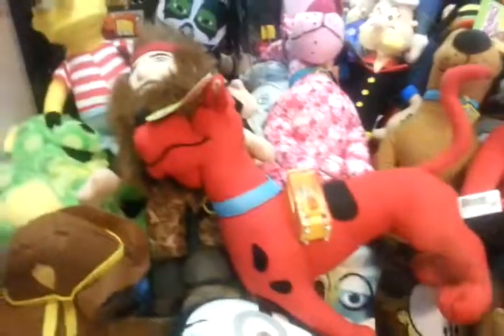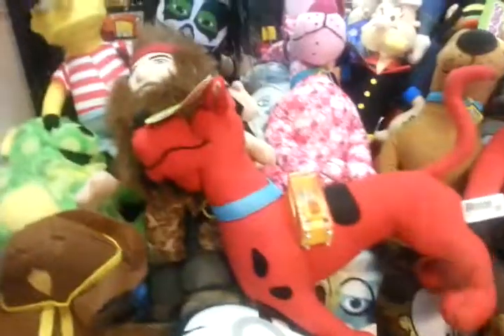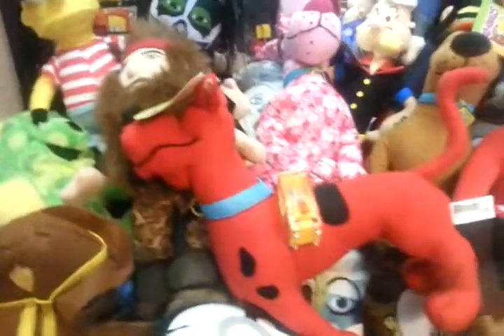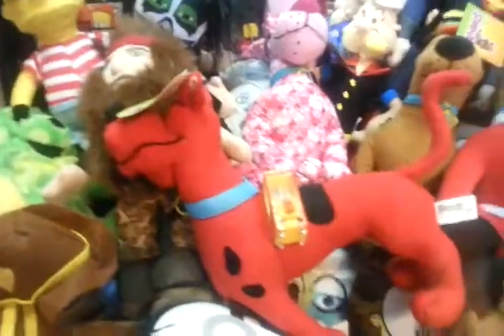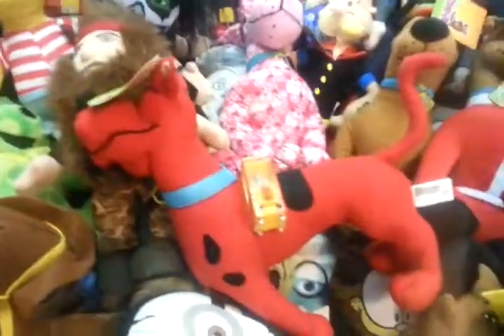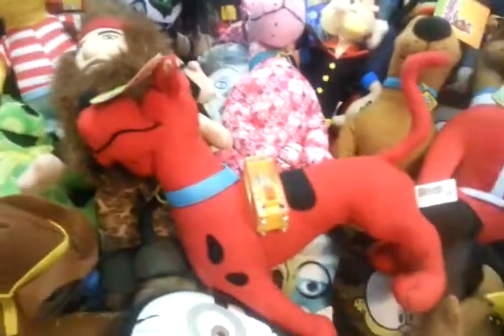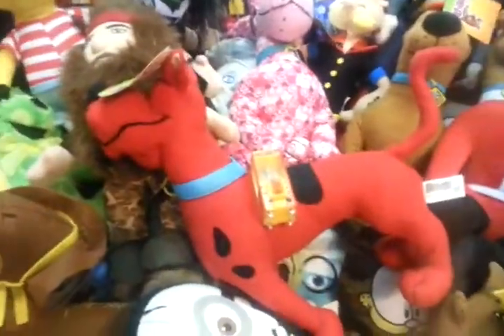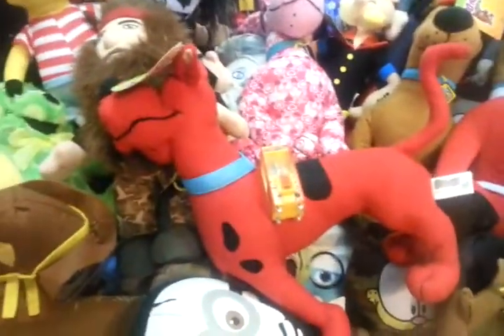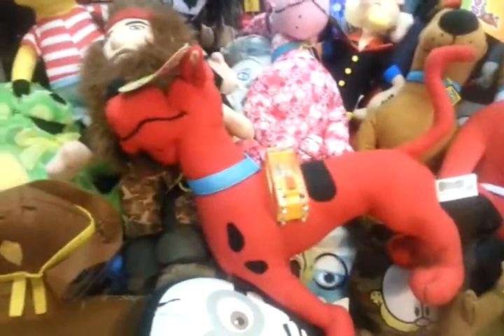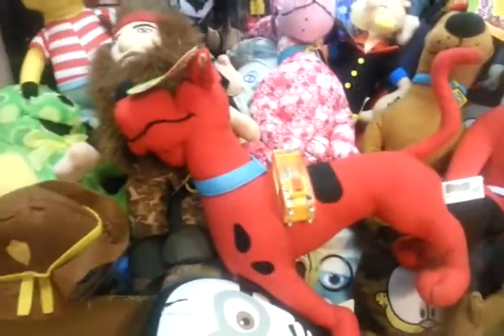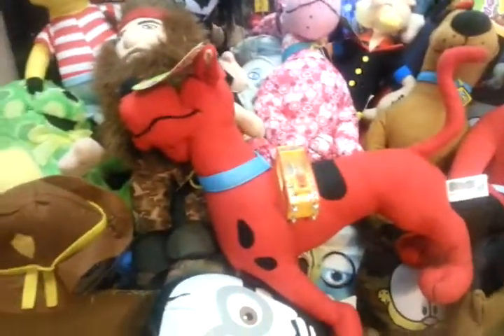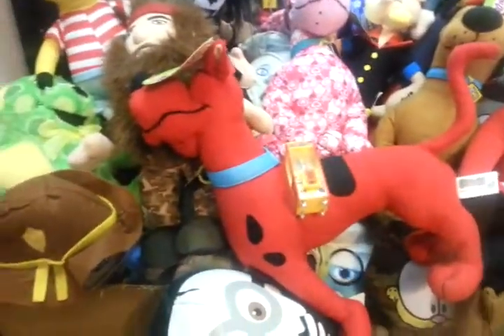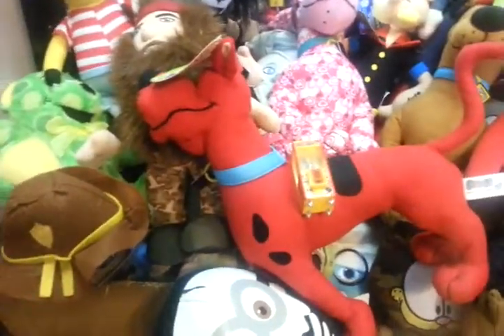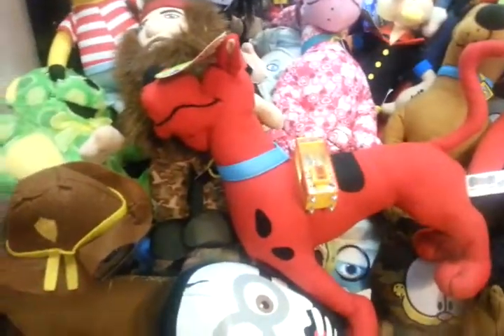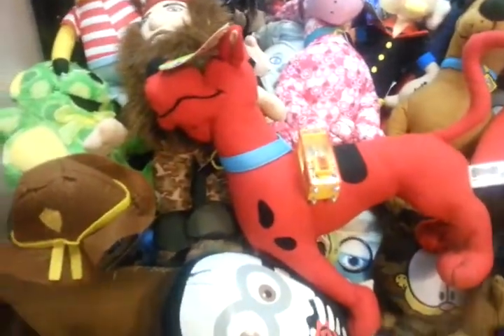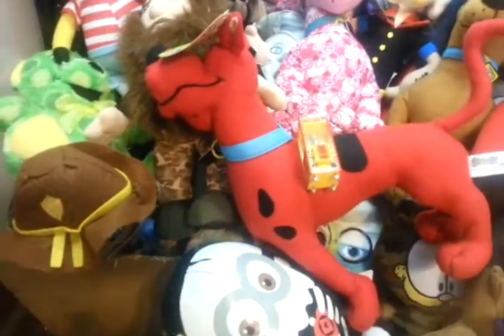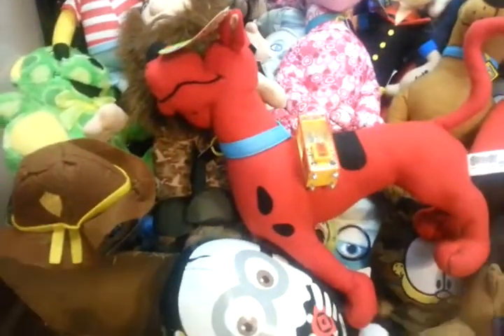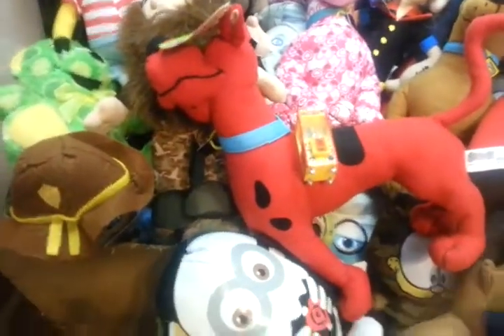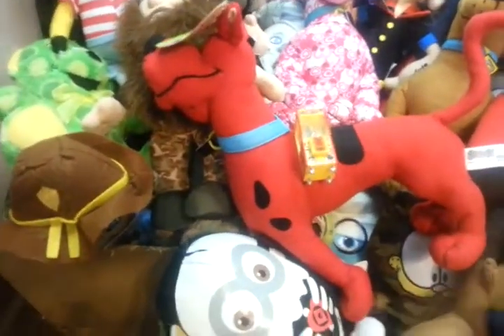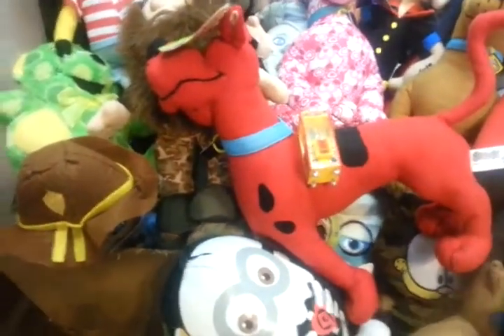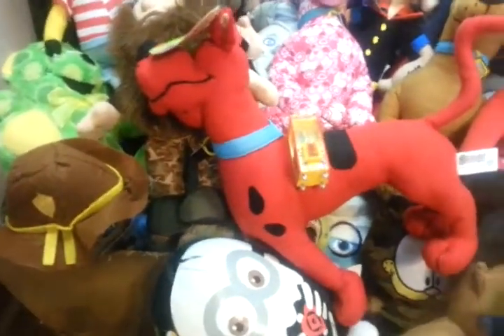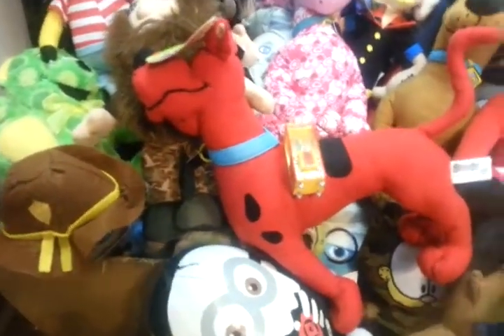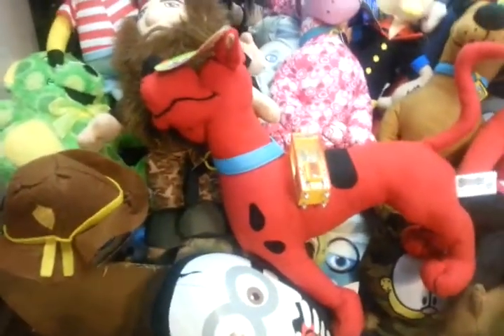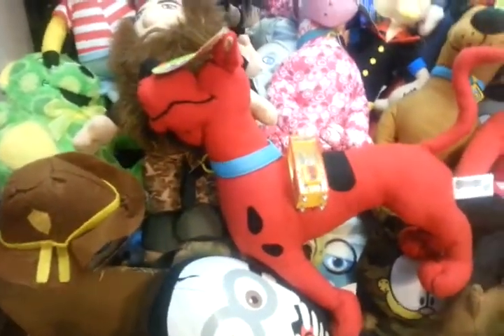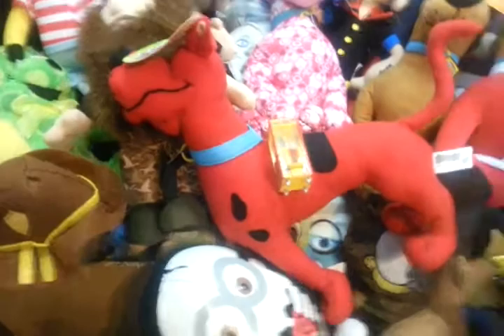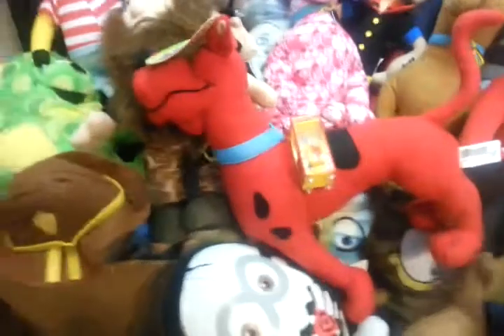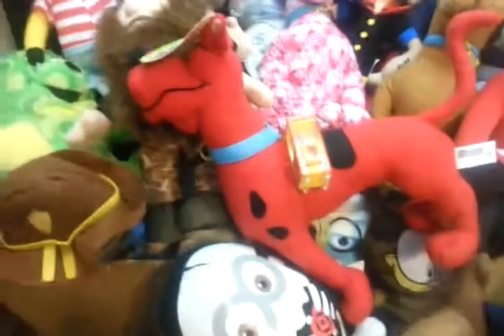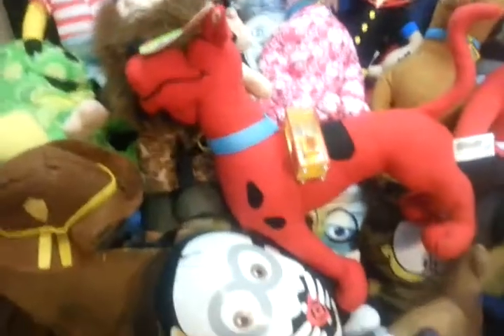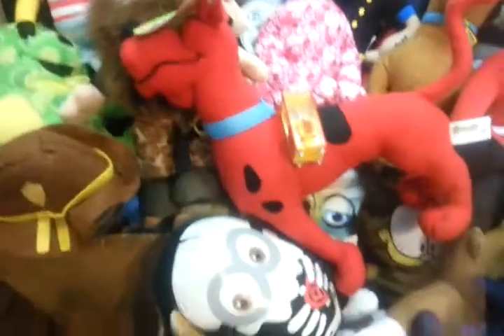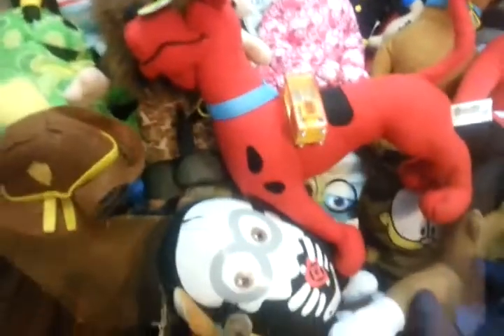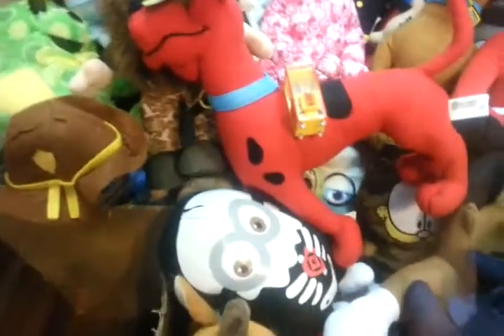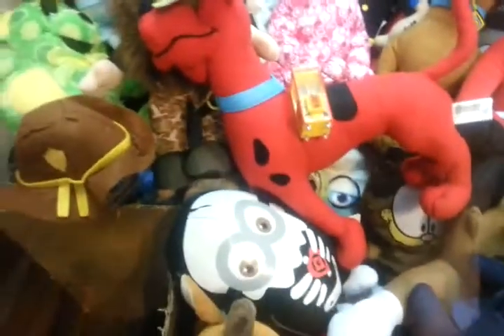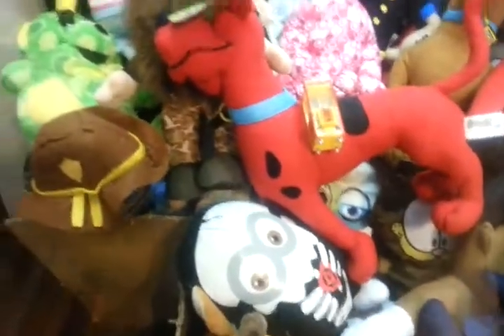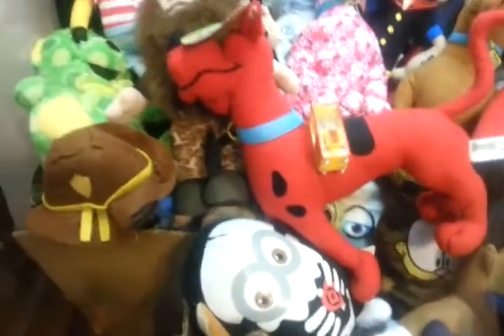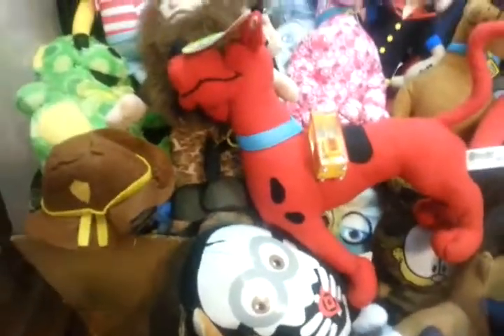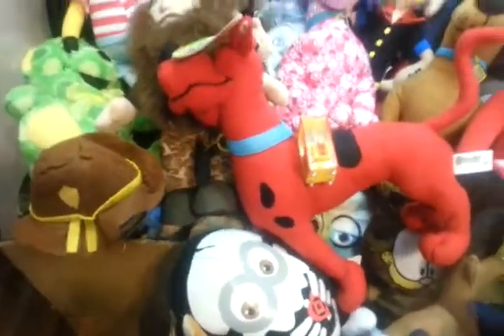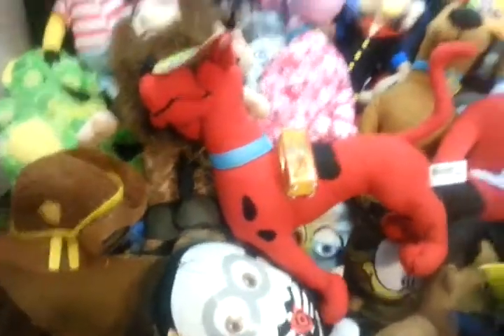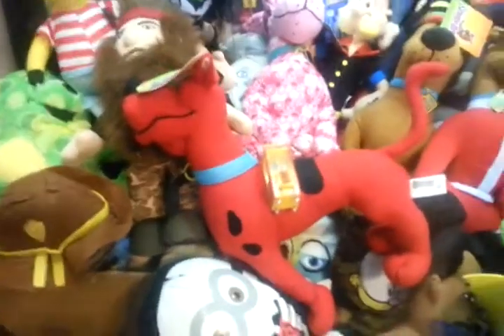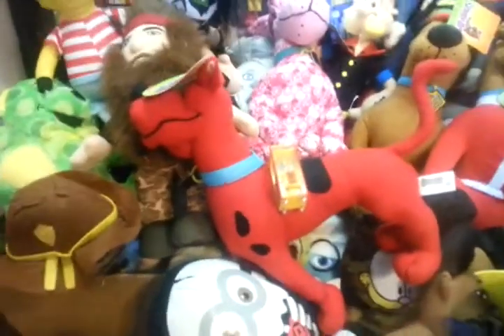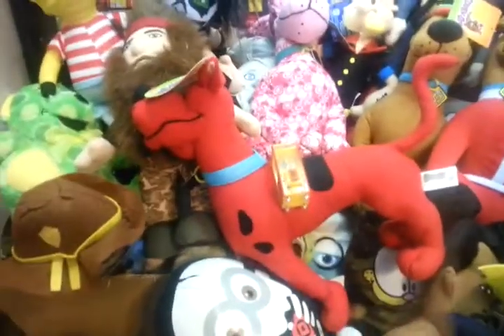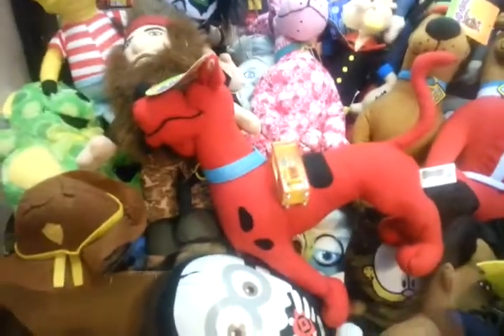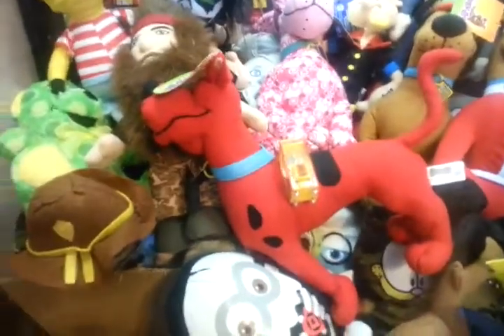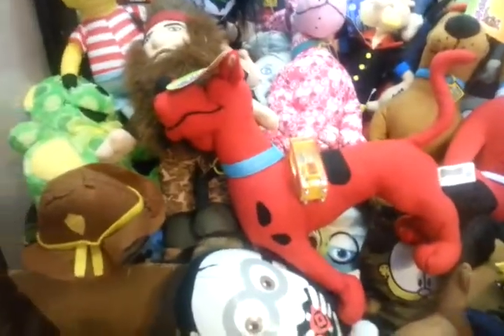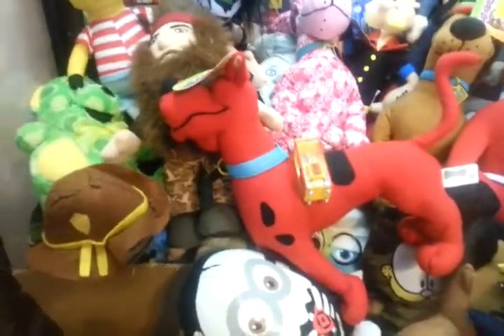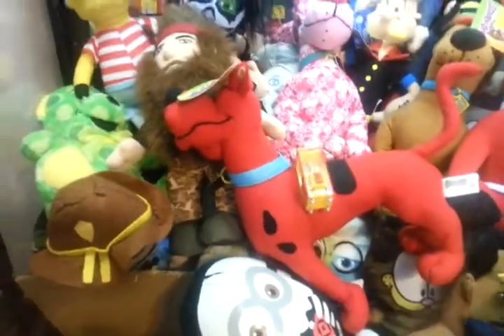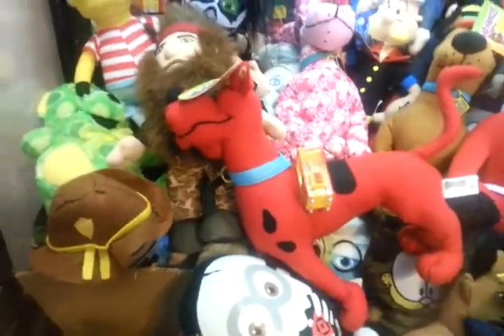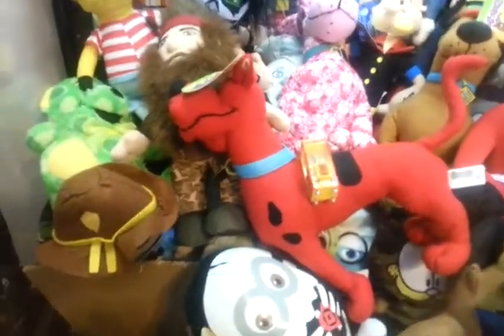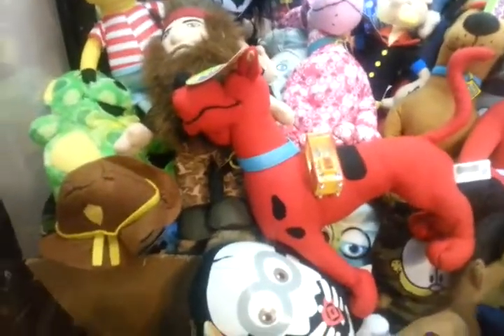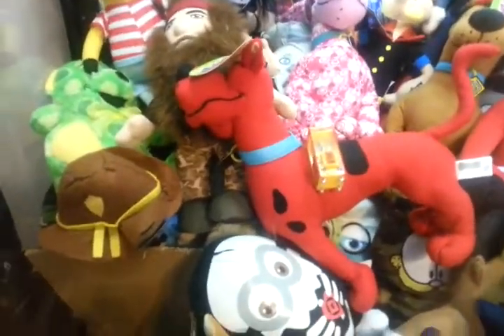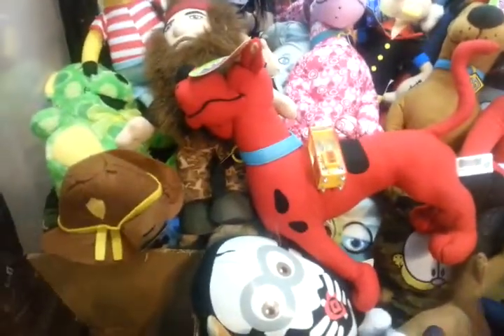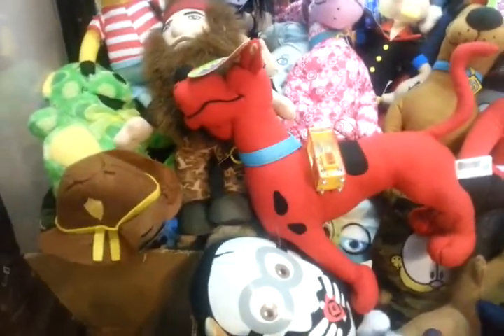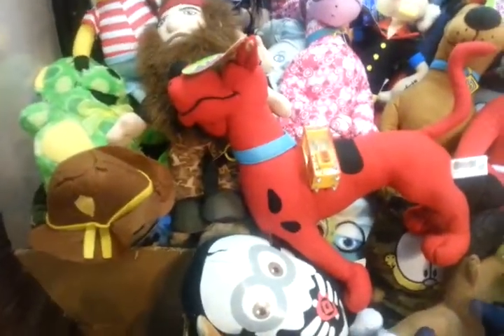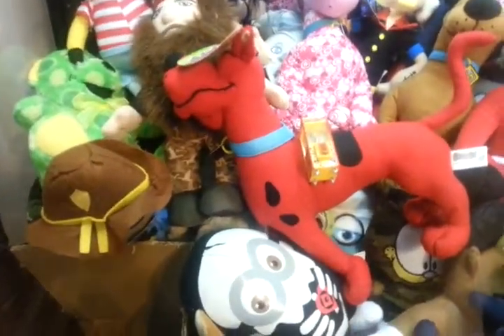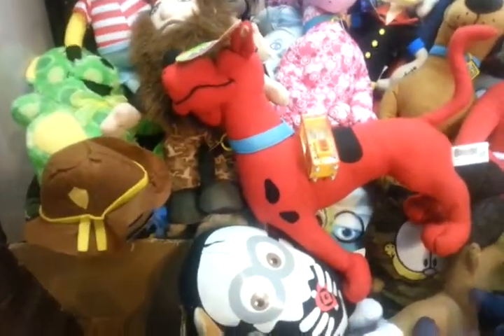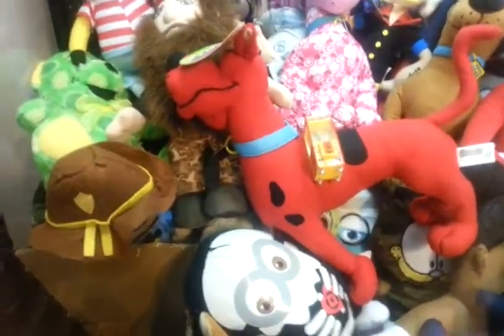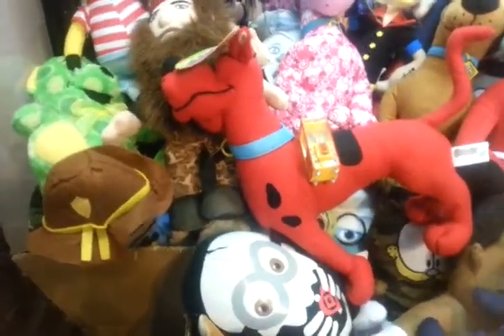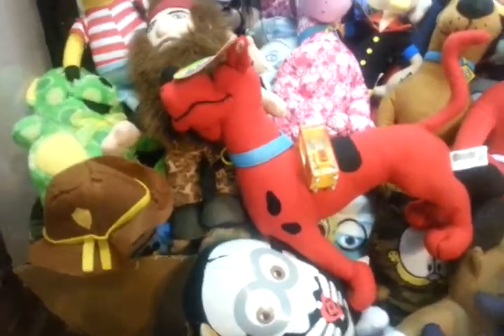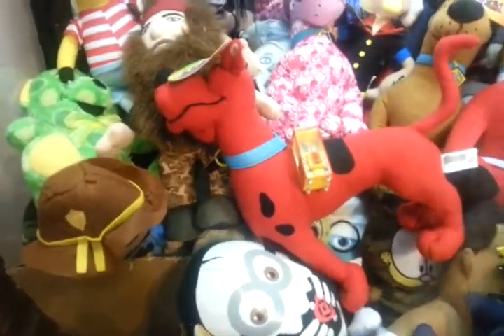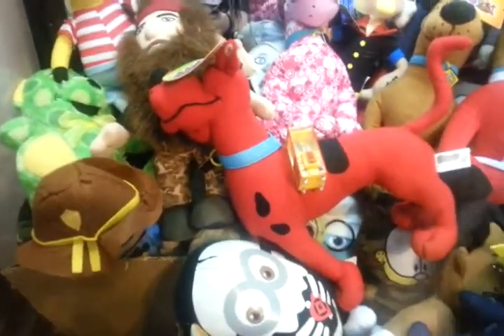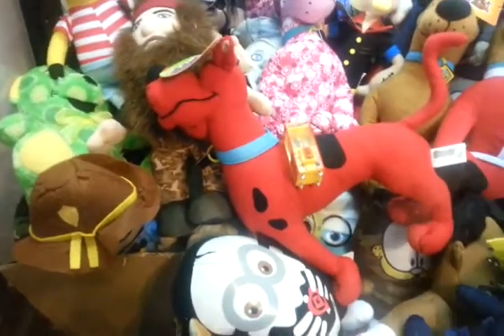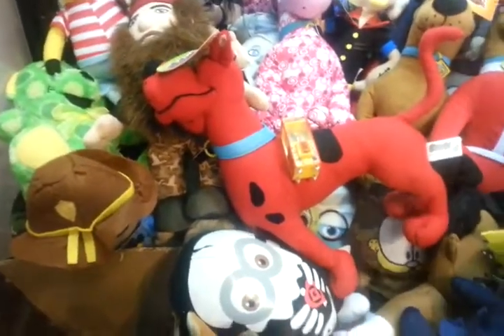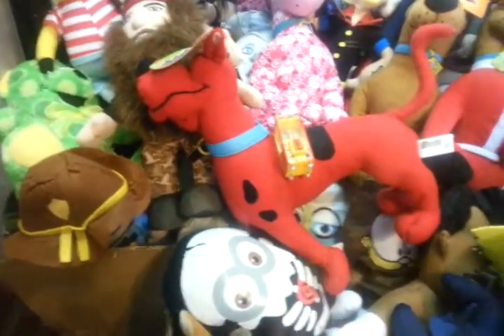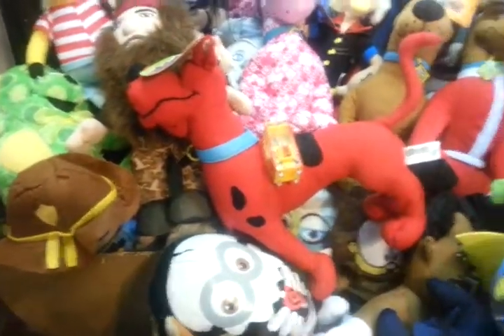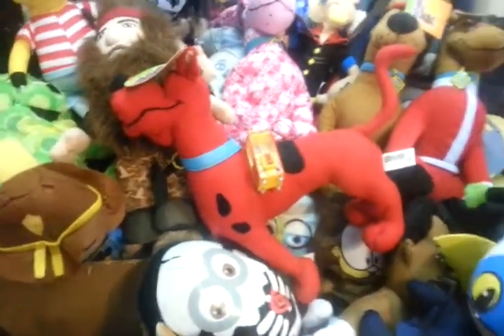Whoa, what's that? Oh my god, that is a claw machine. Oh my god, I've got to get that thing. I've got to get it.